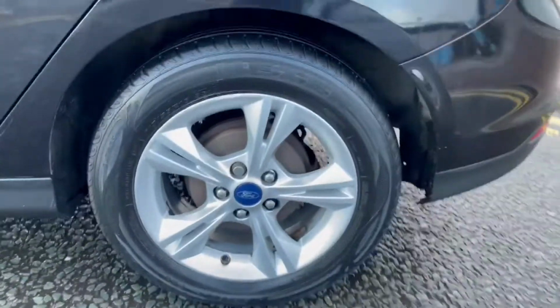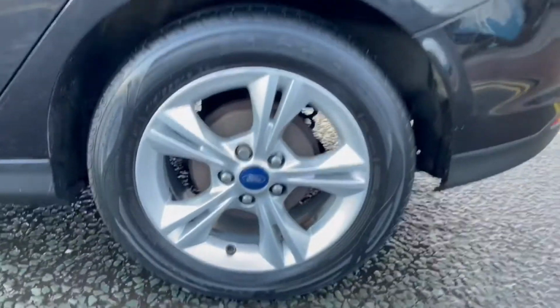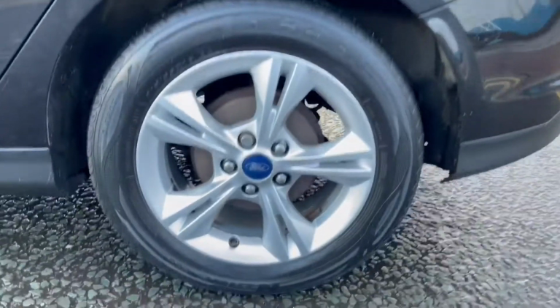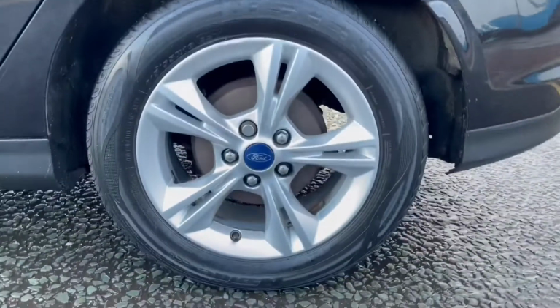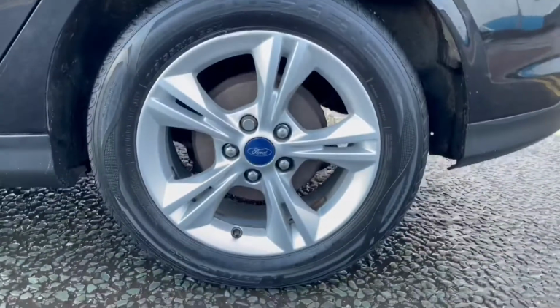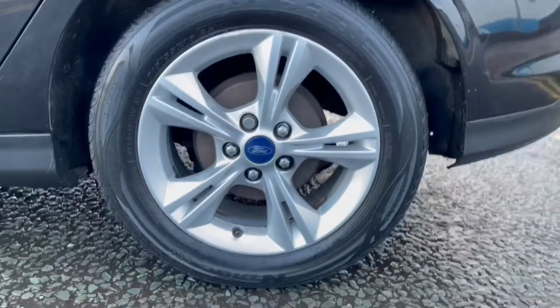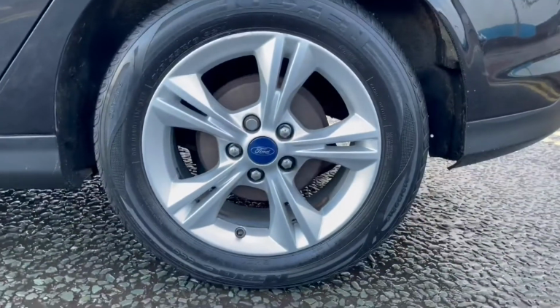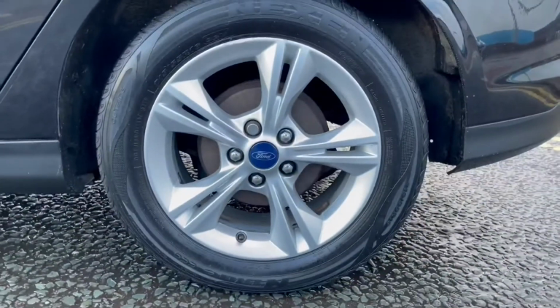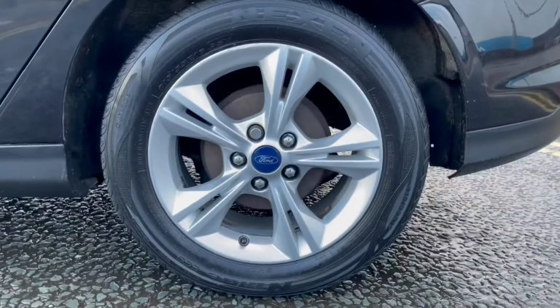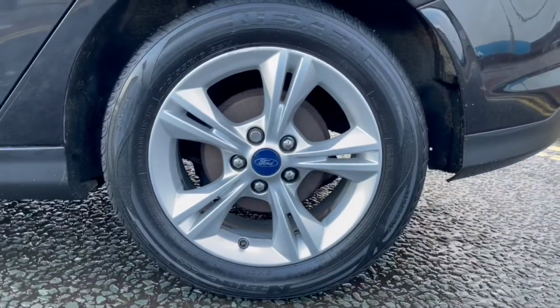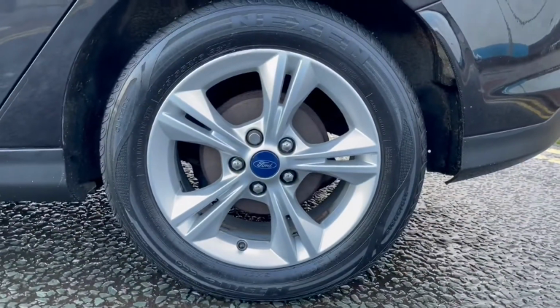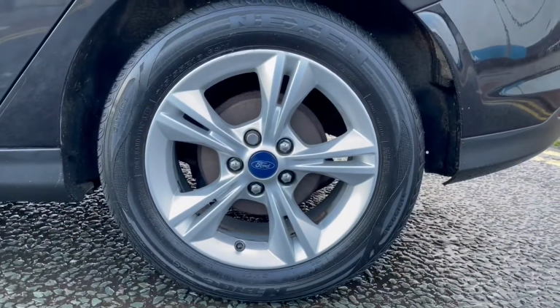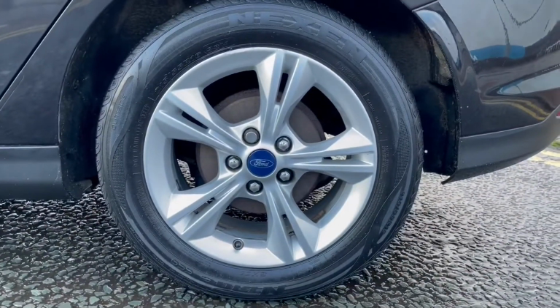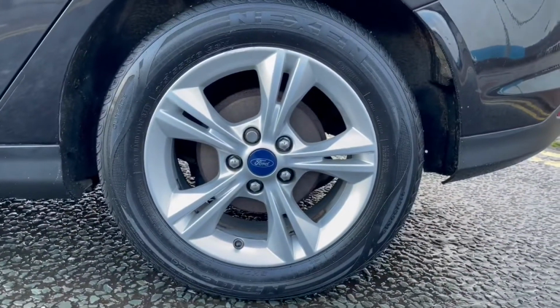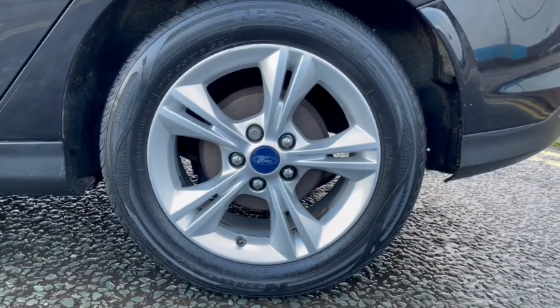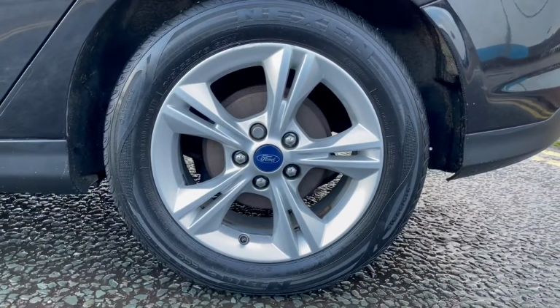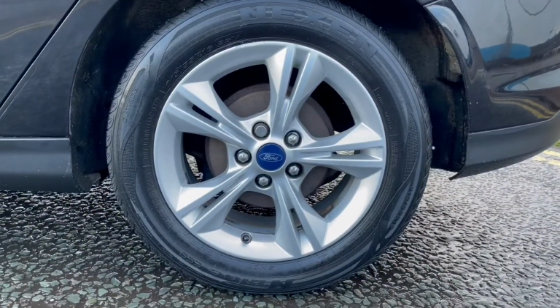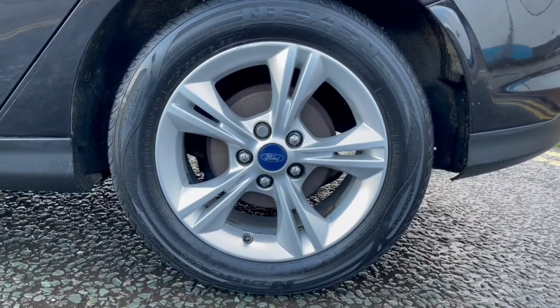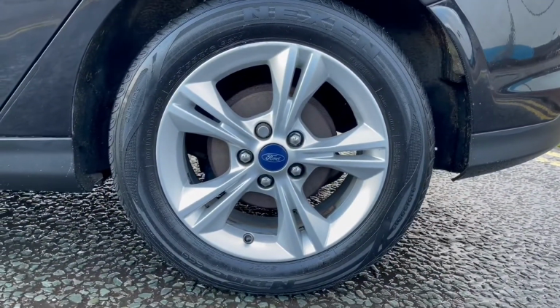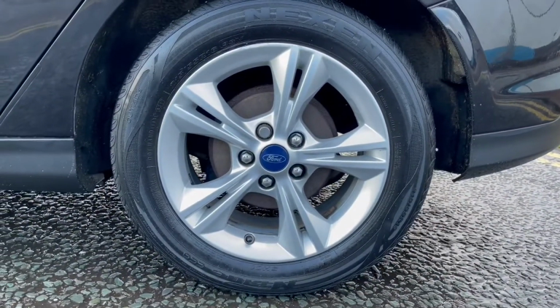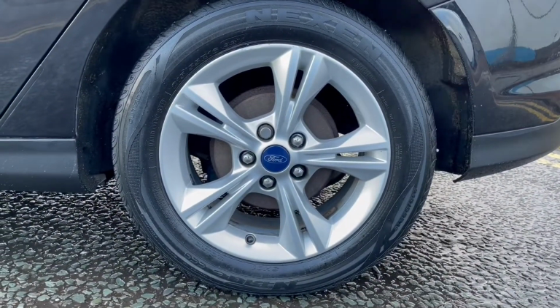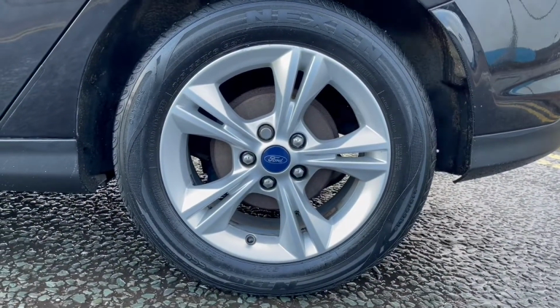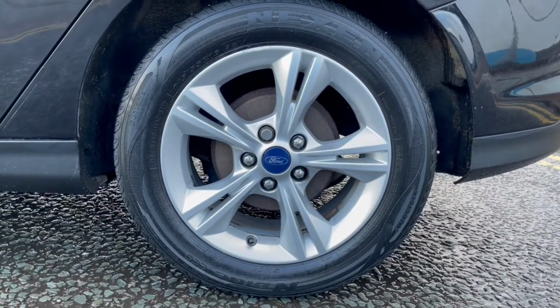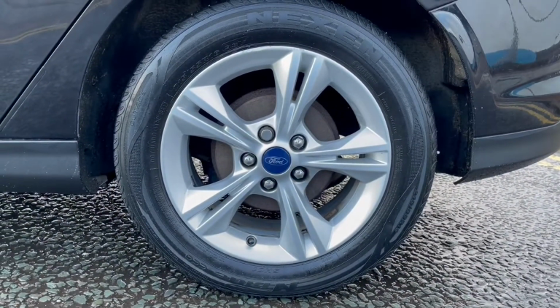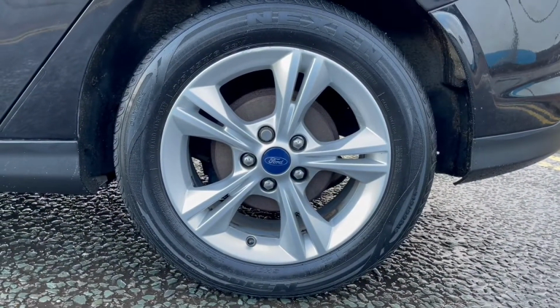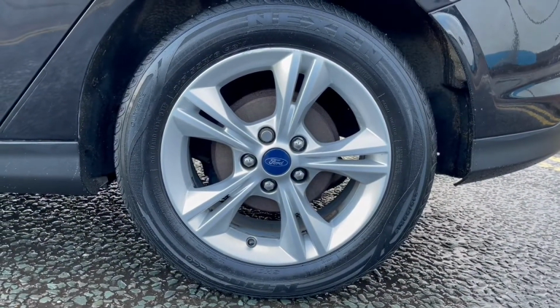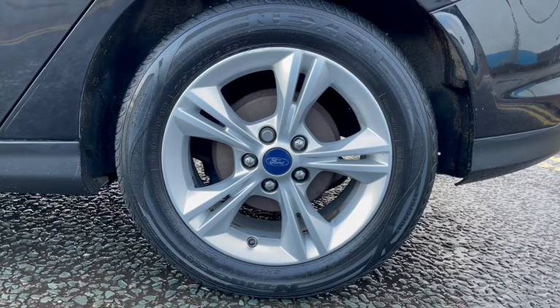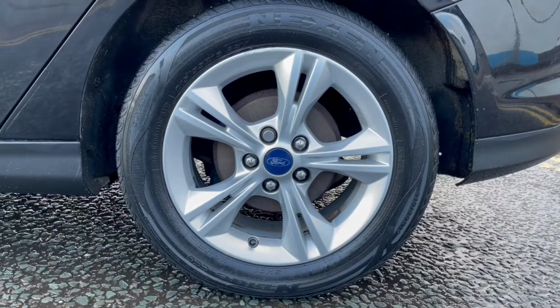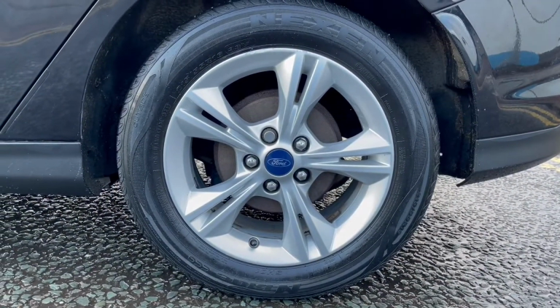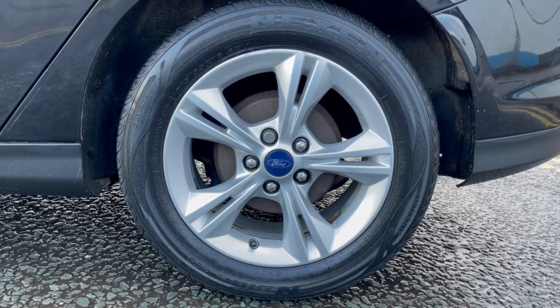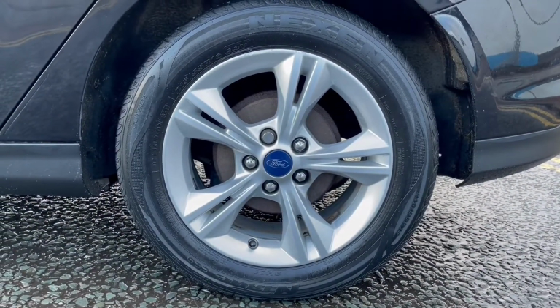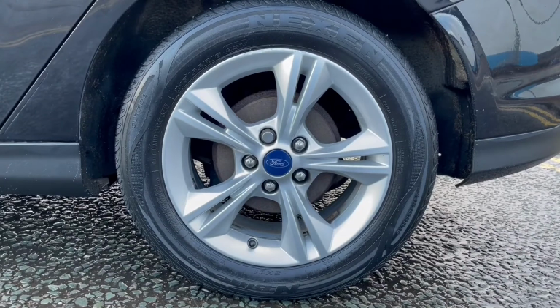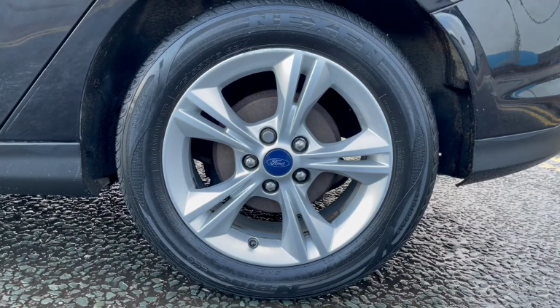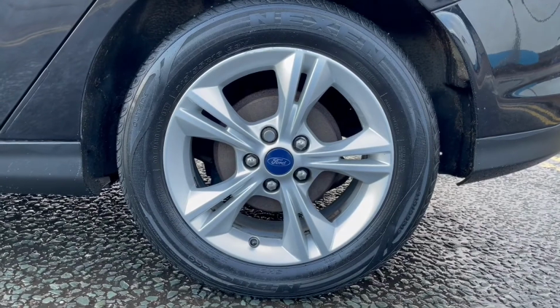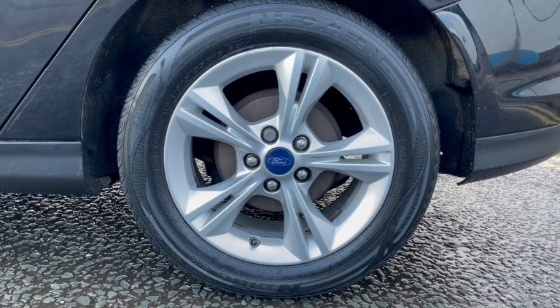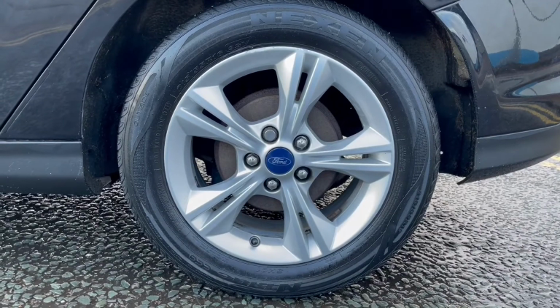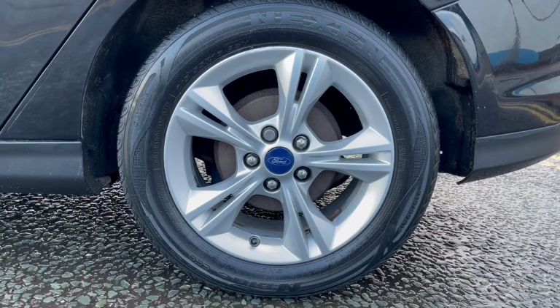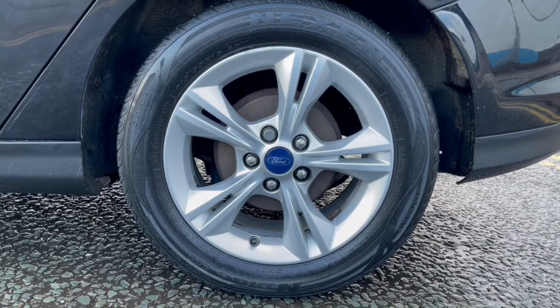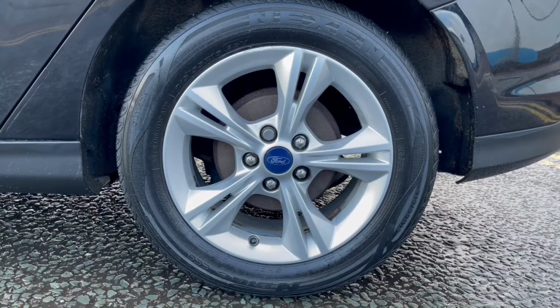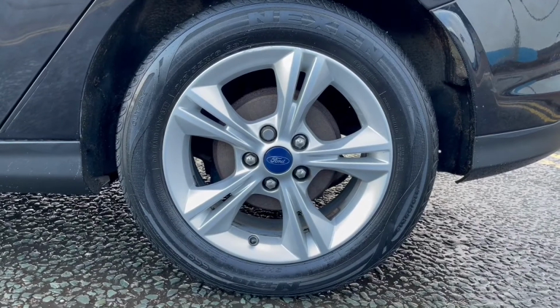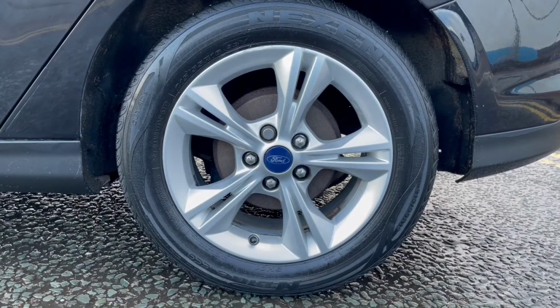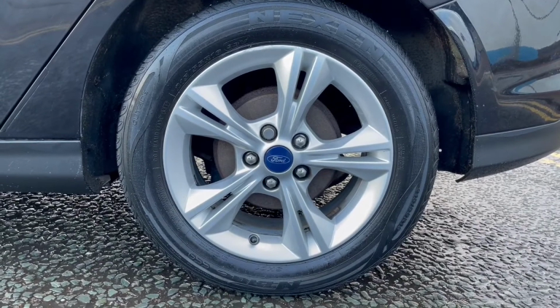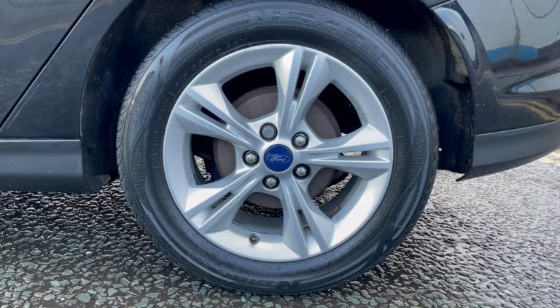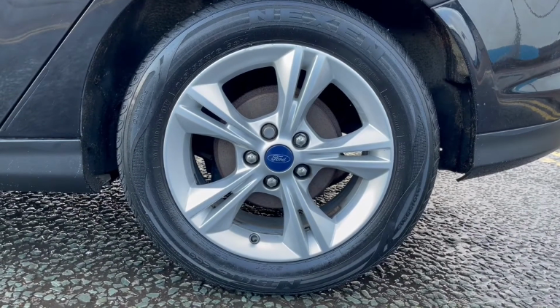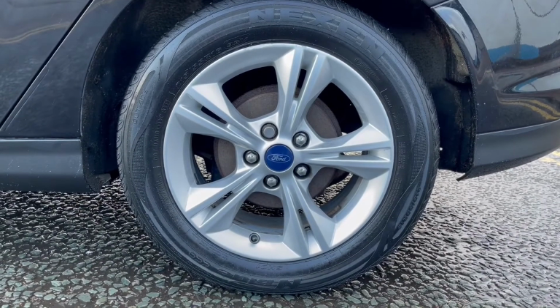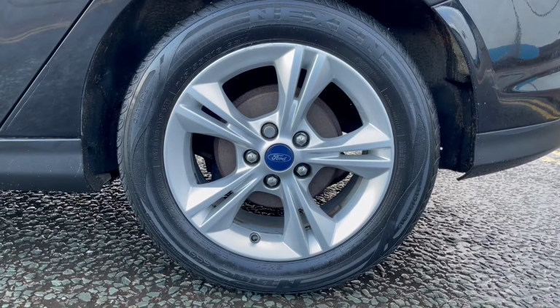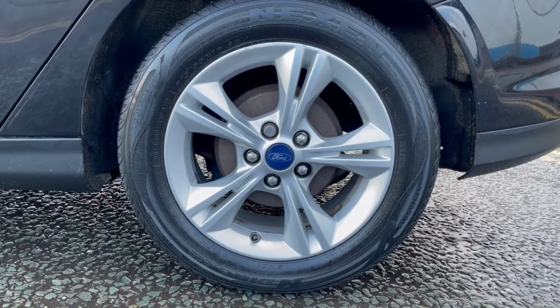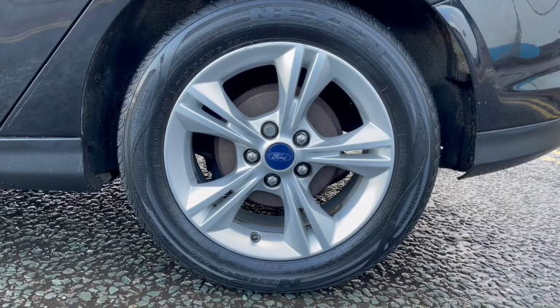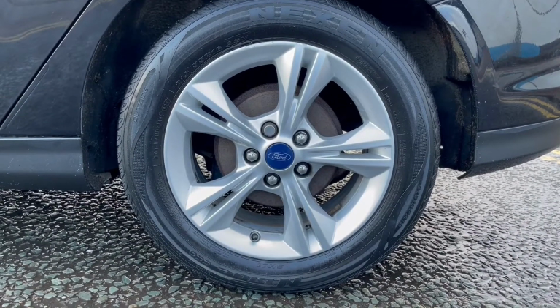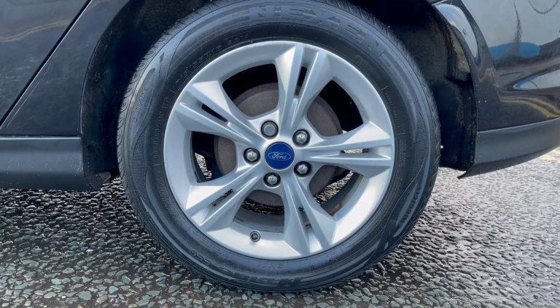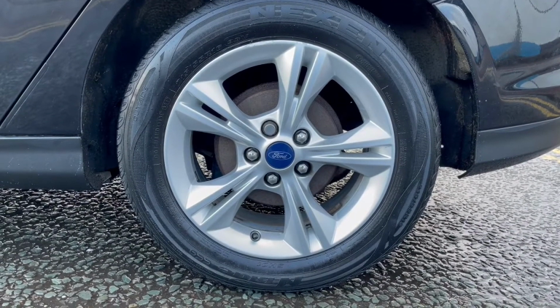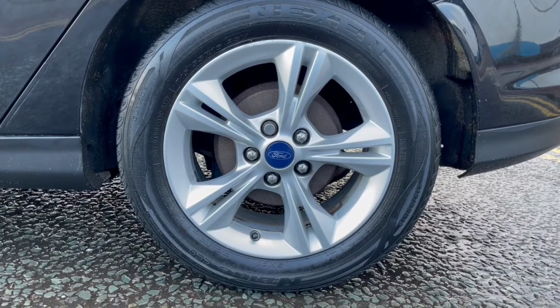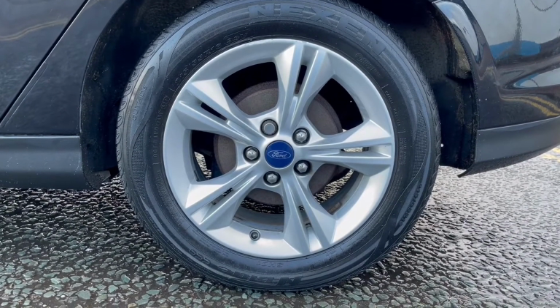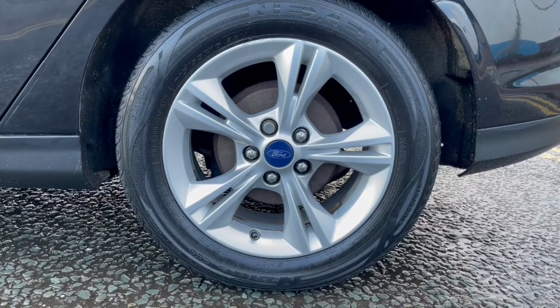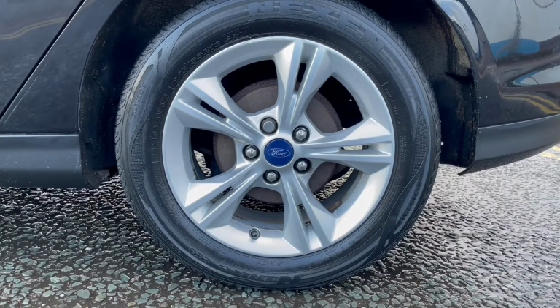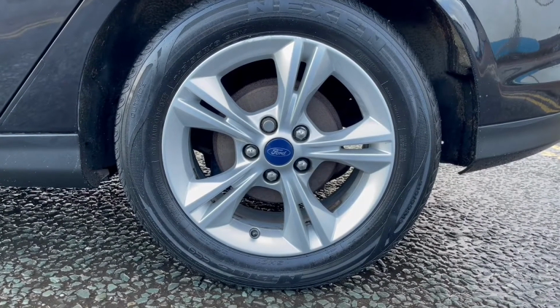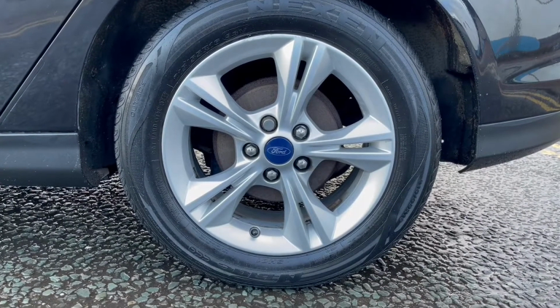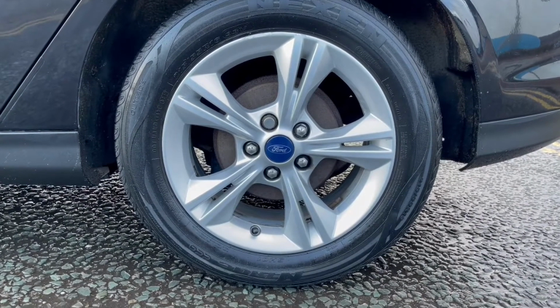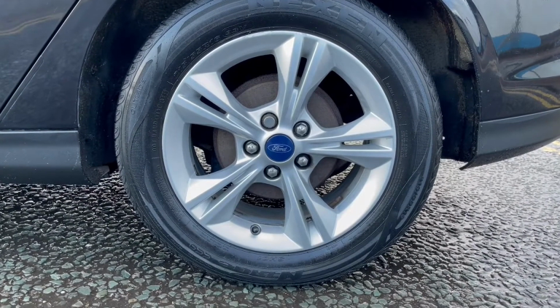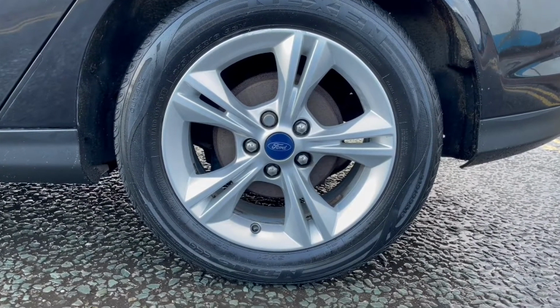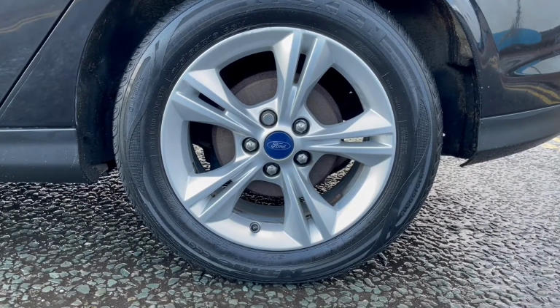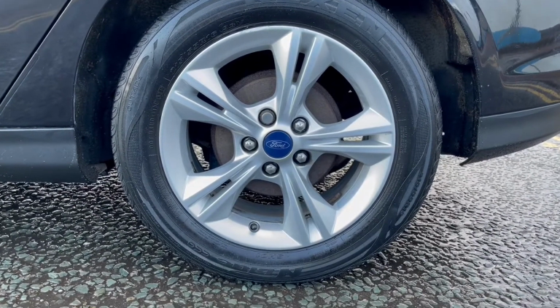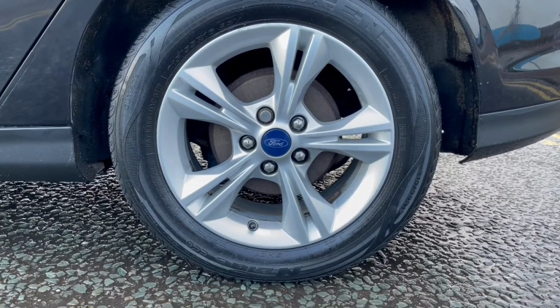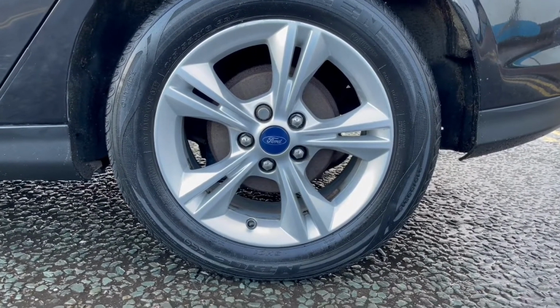Coming to the nearside rear alloy wheel — again, a couple of kerb marks, which is to be expected. Nevertheless, the wheel is still in good condition.